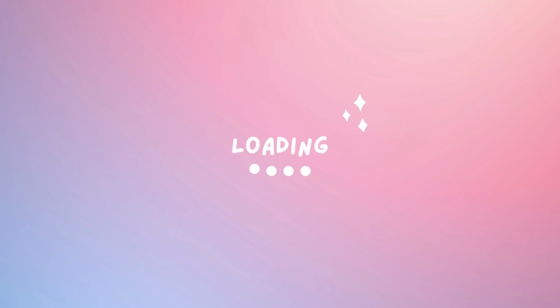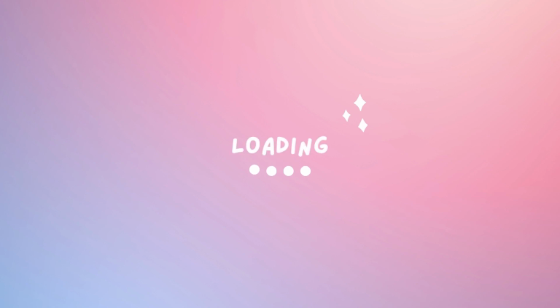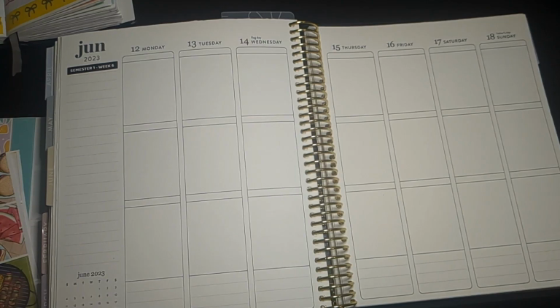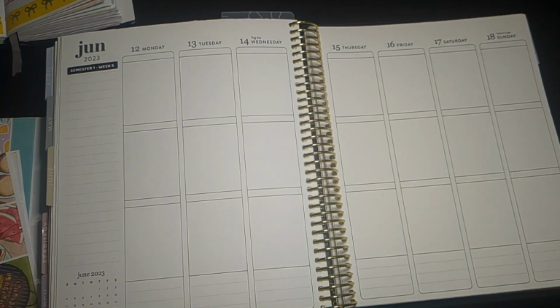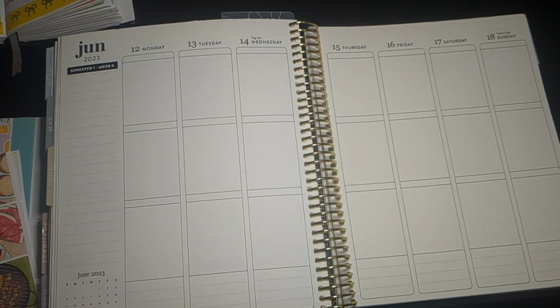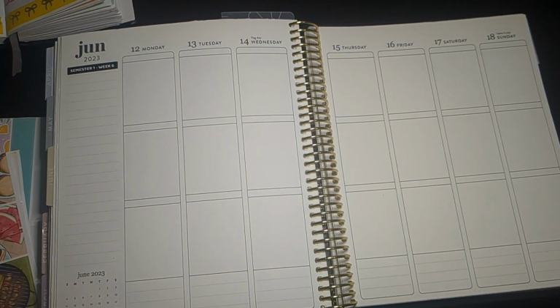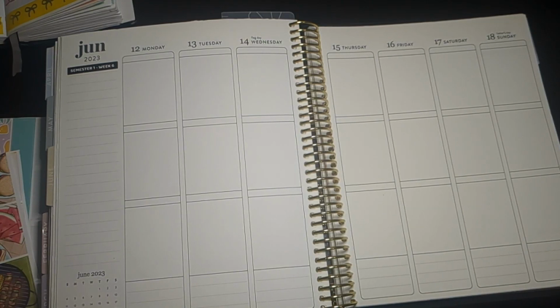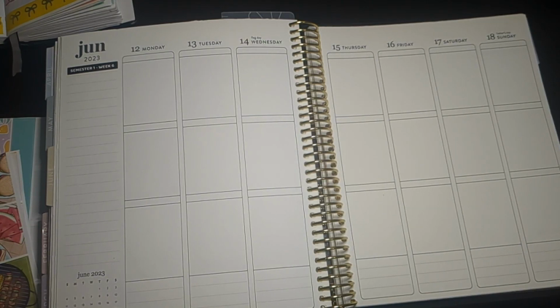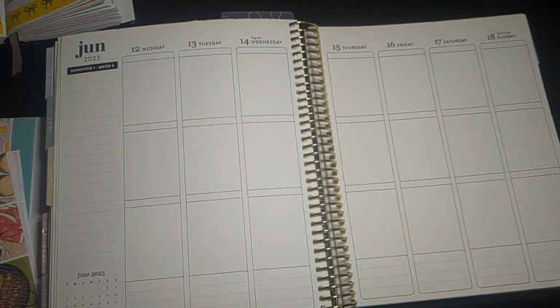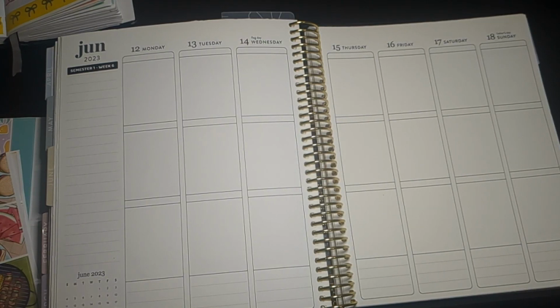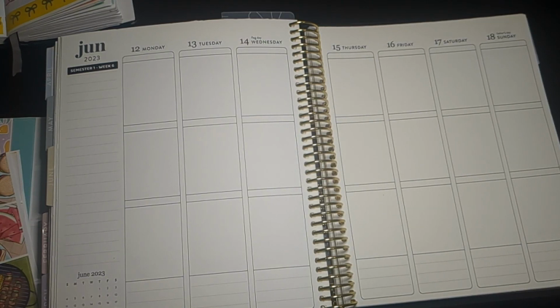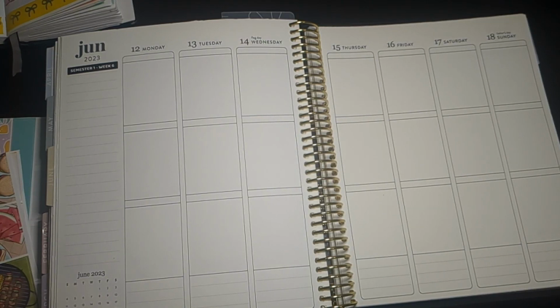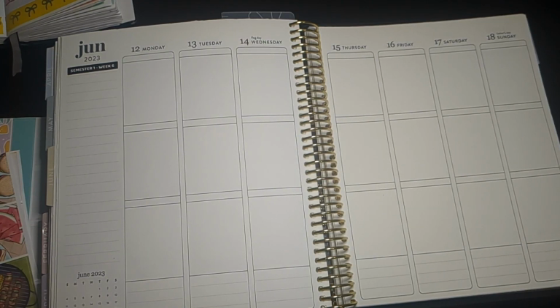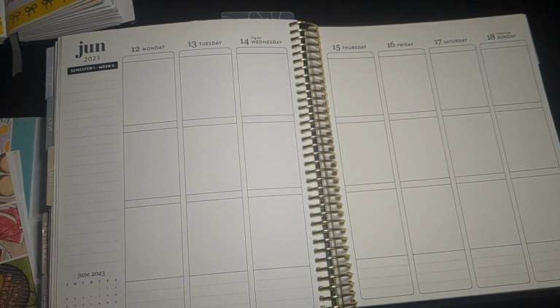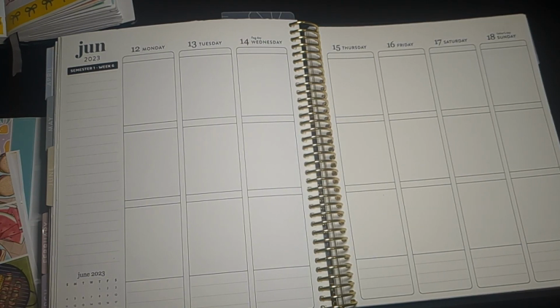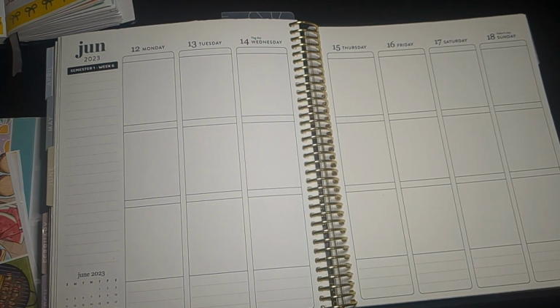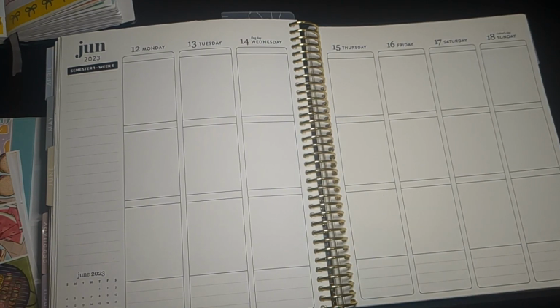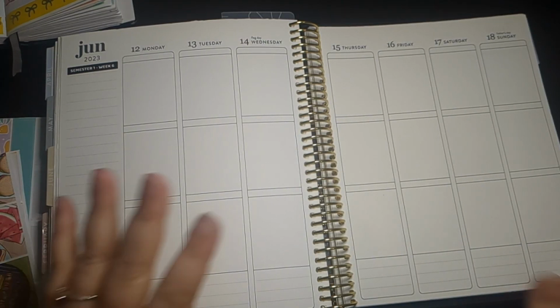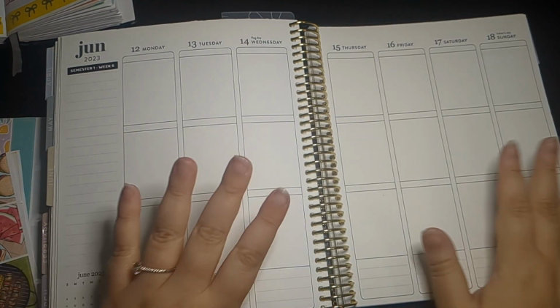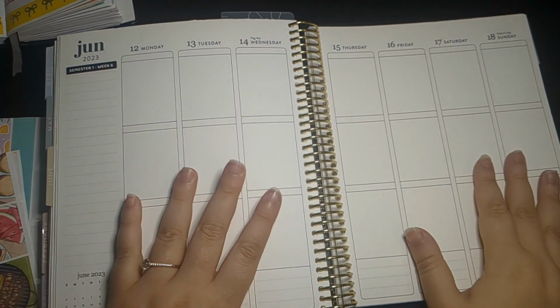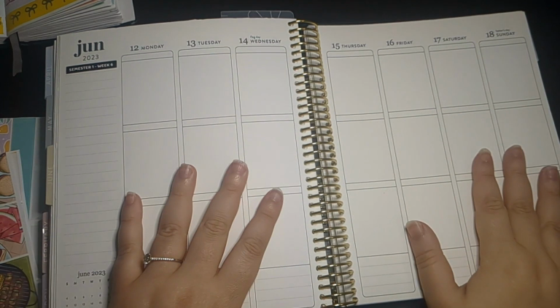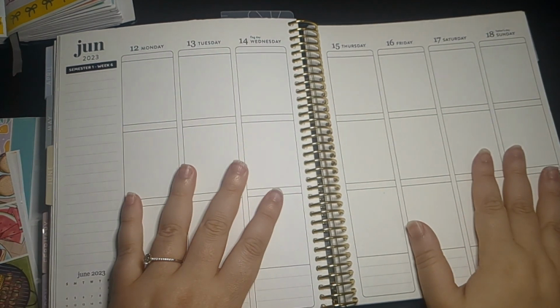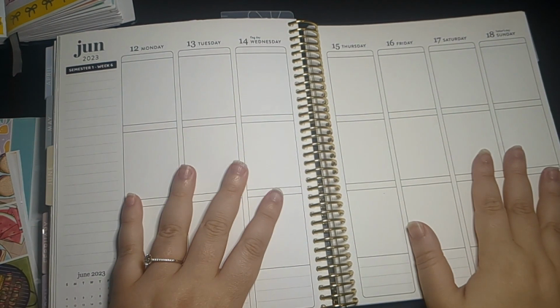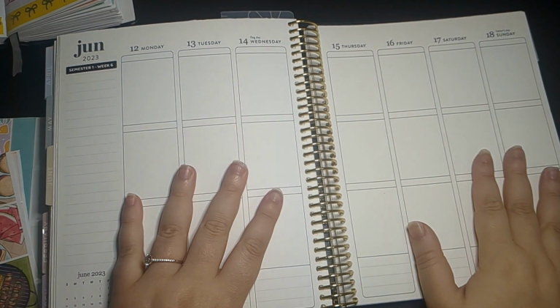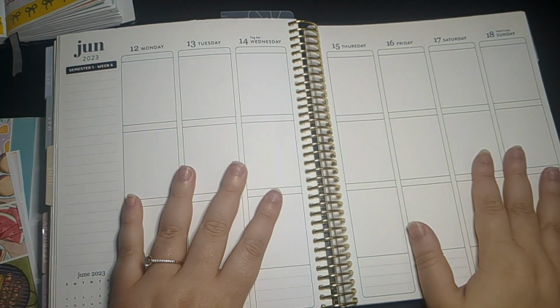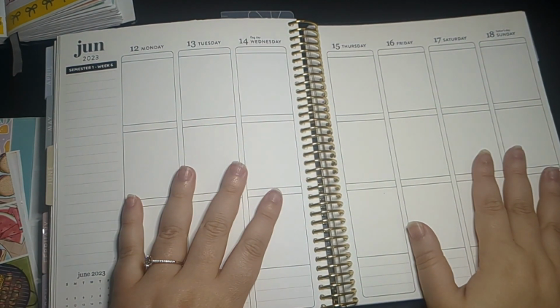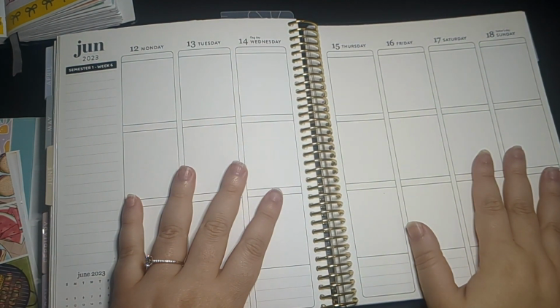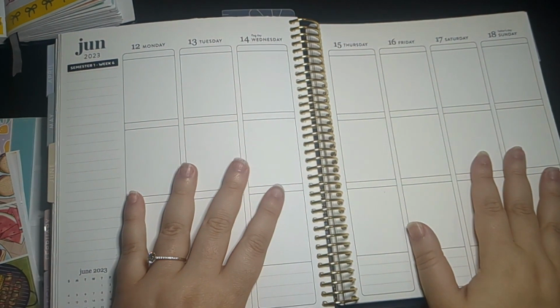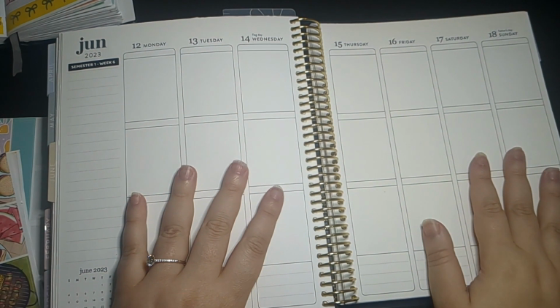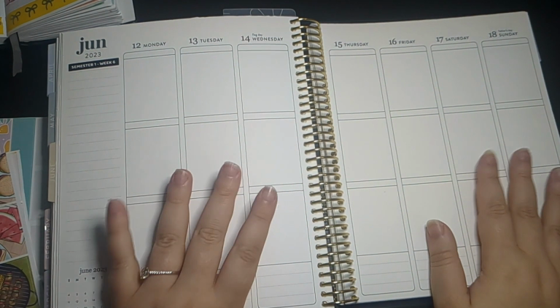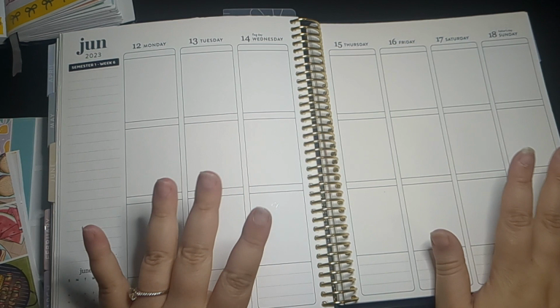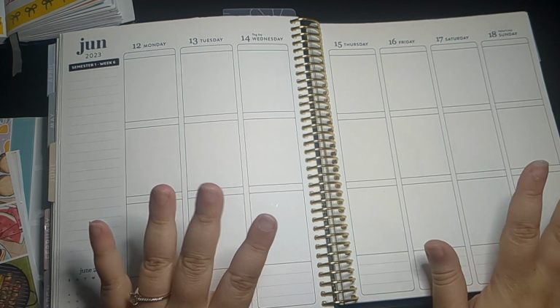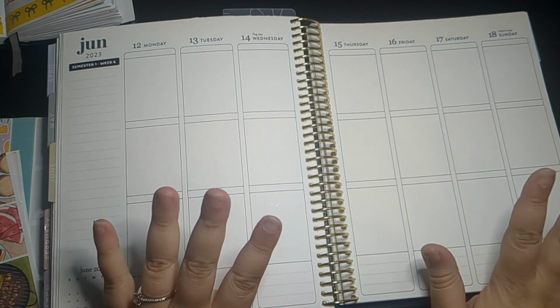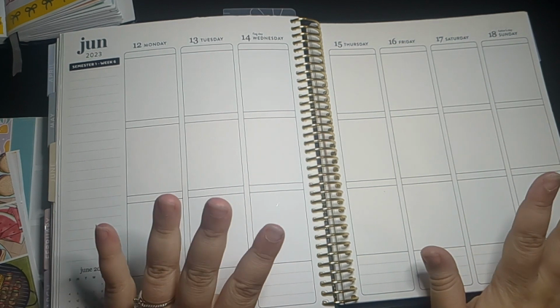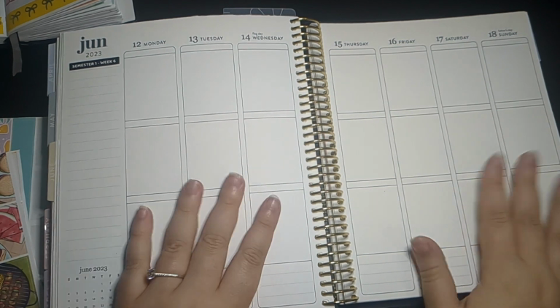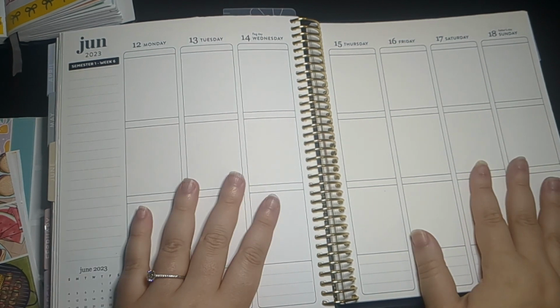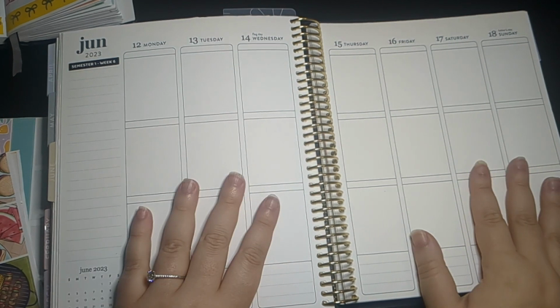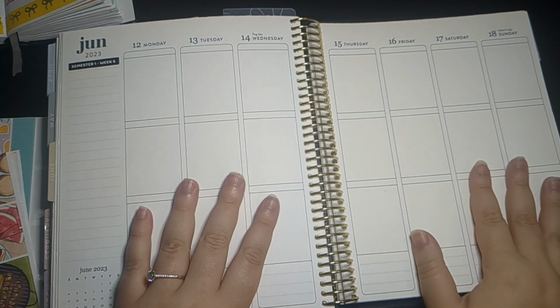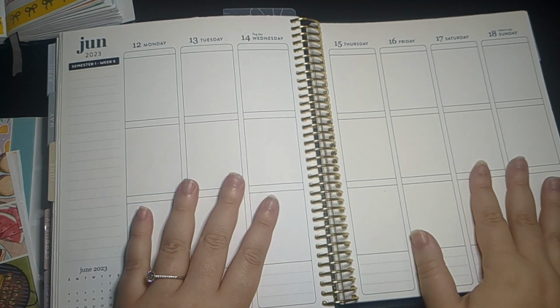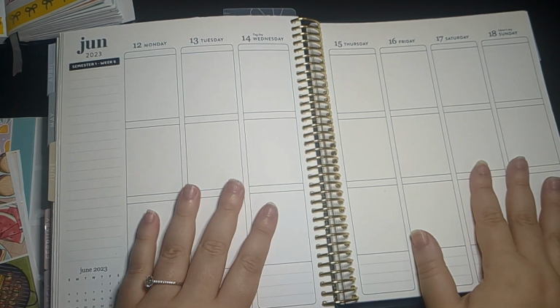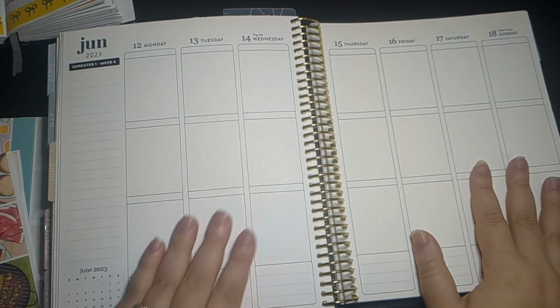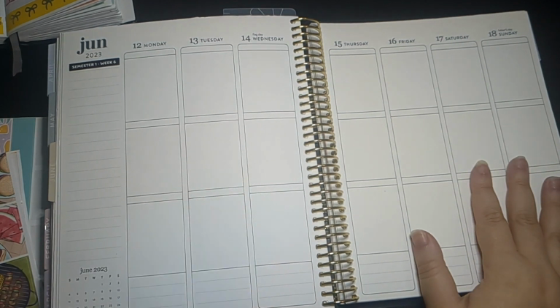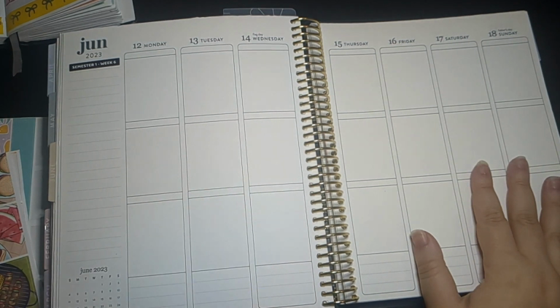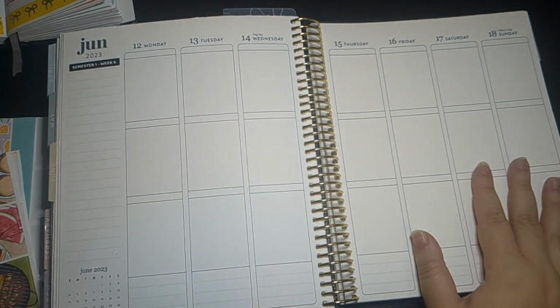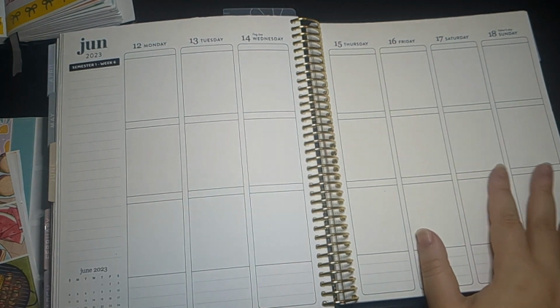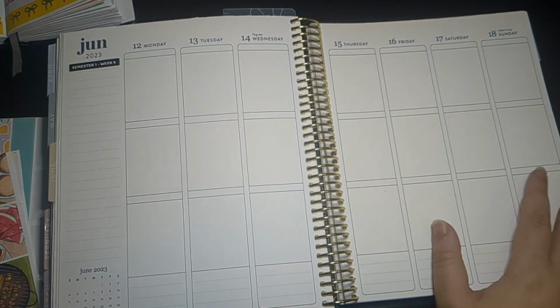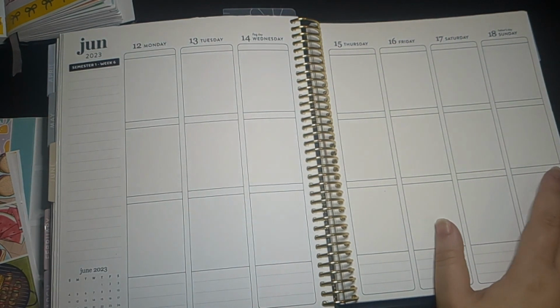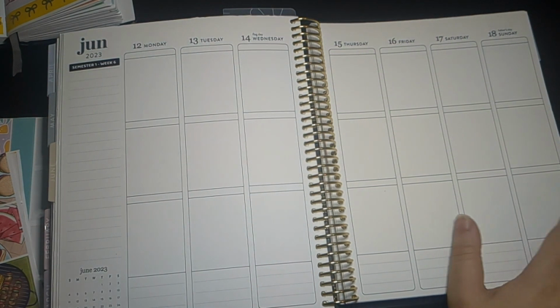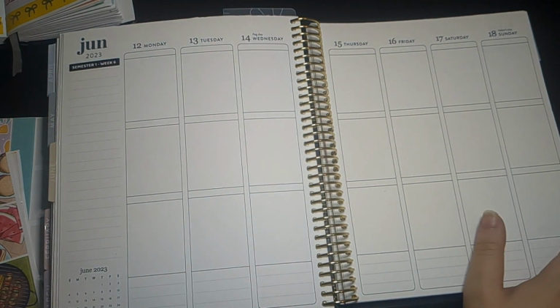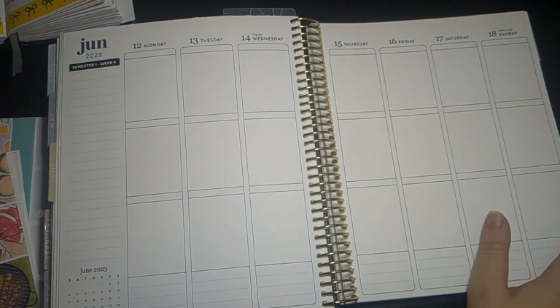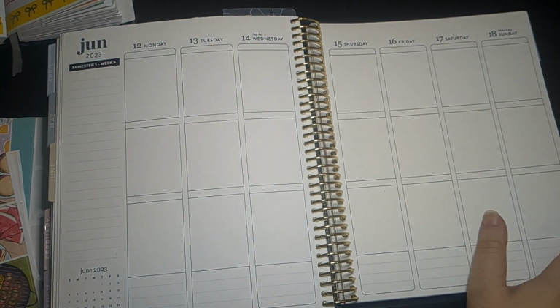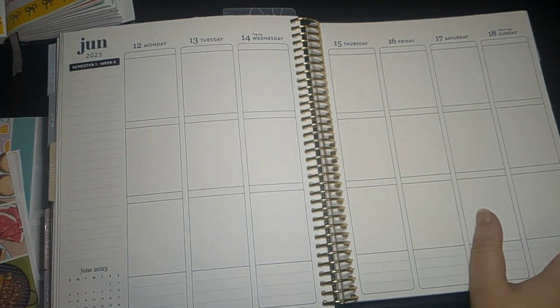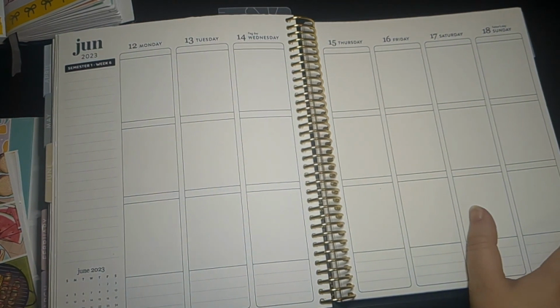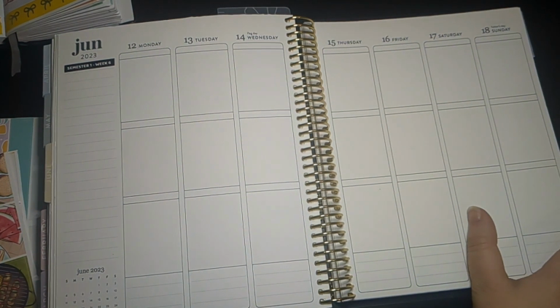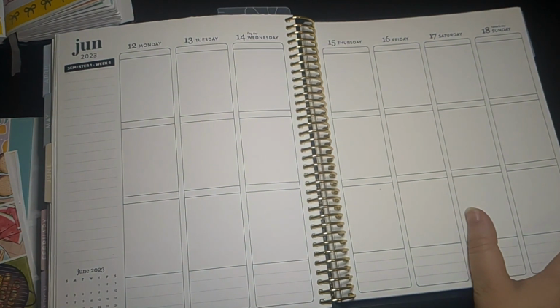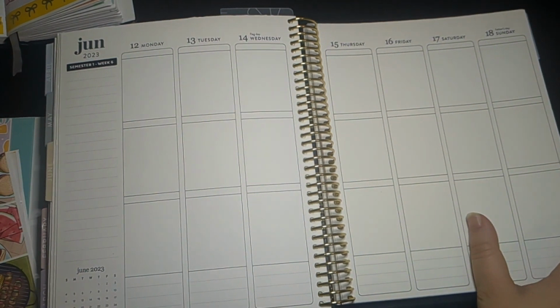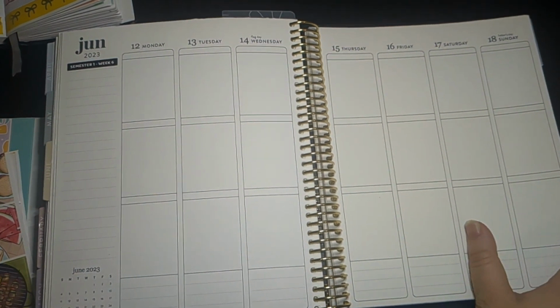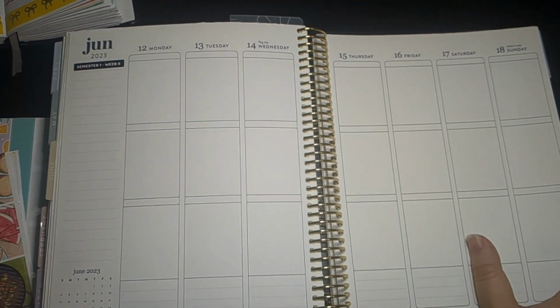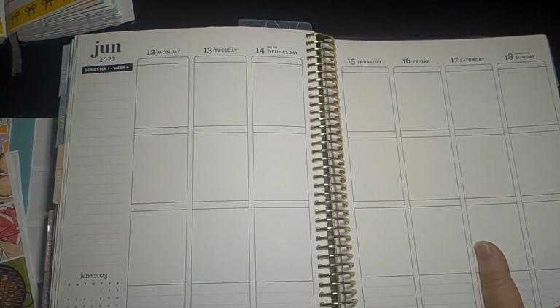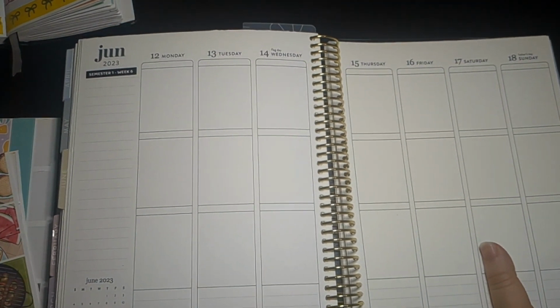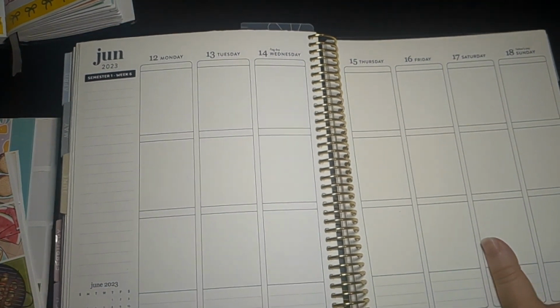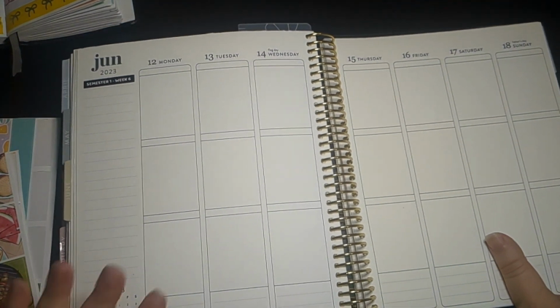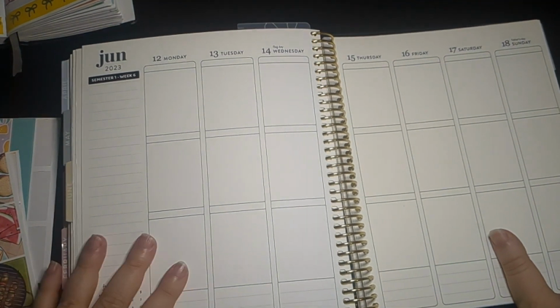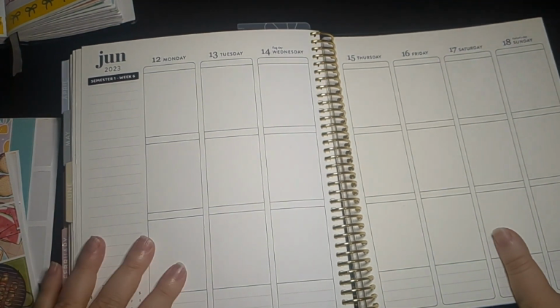Hey everyone, welcome back to my channel. So today I will be doing a plan with me in my Erin Condren A5 wide planner.